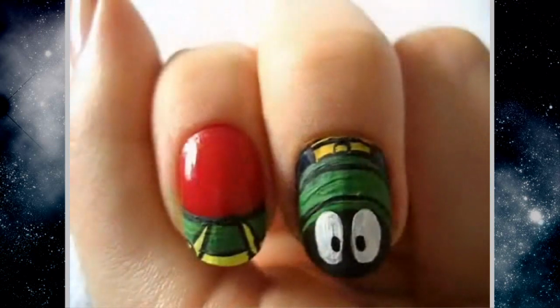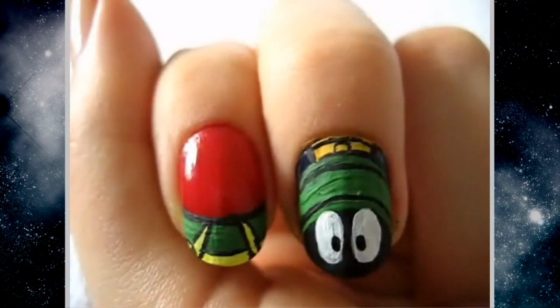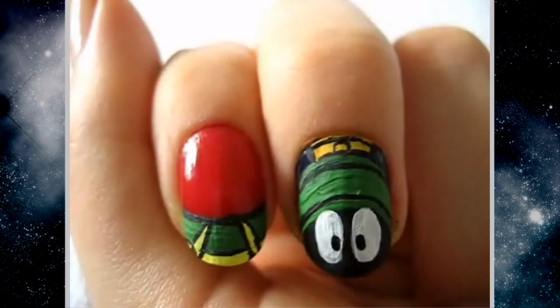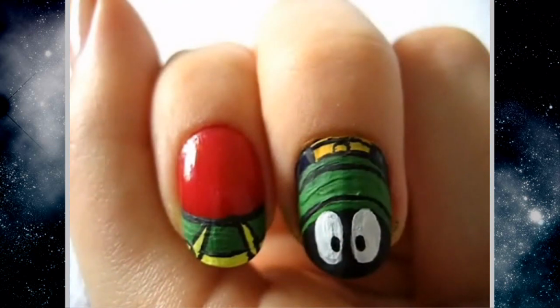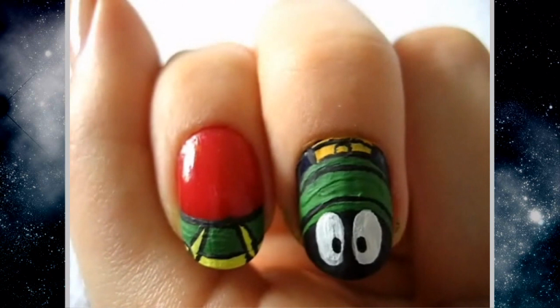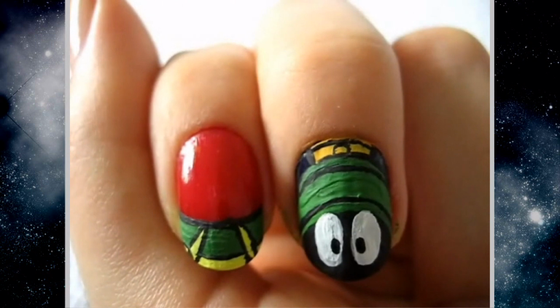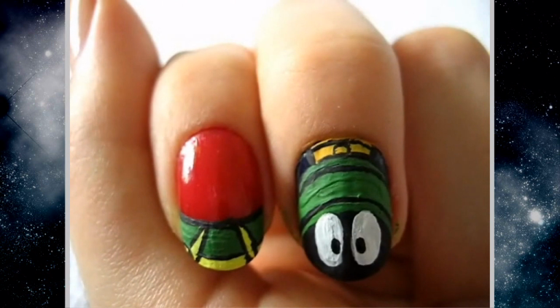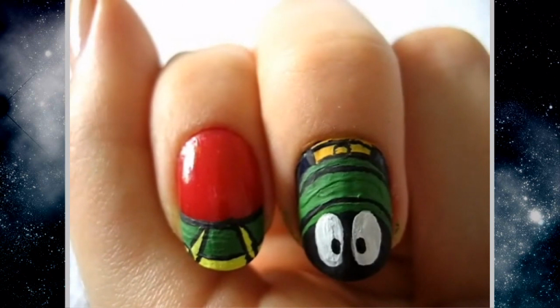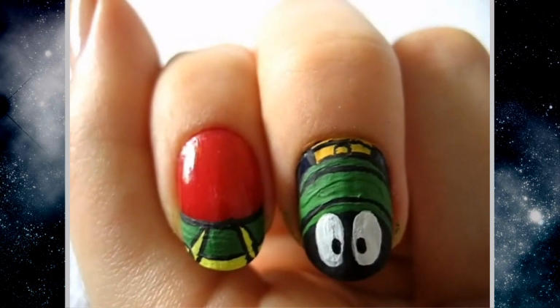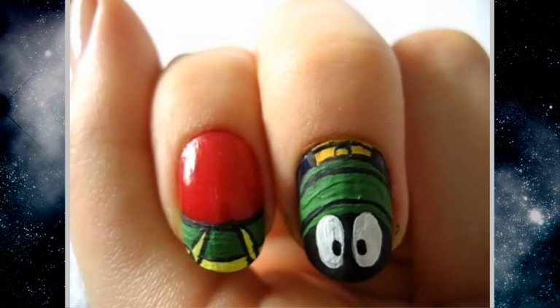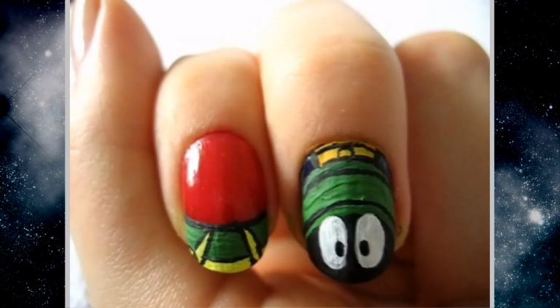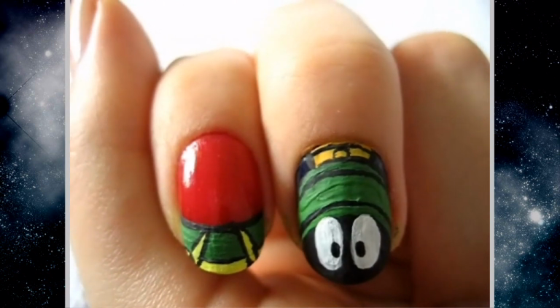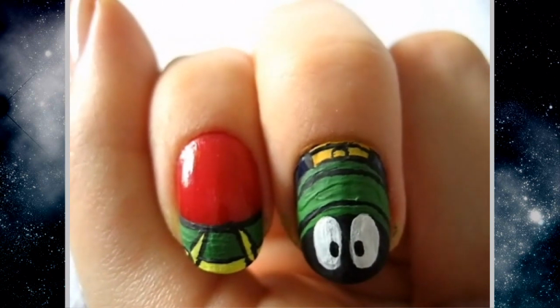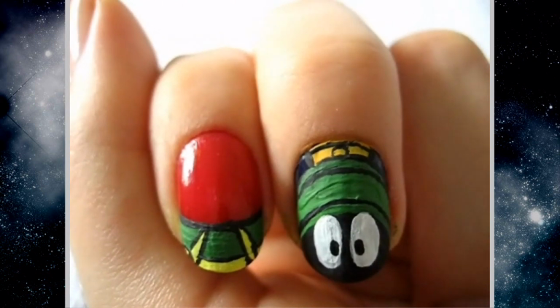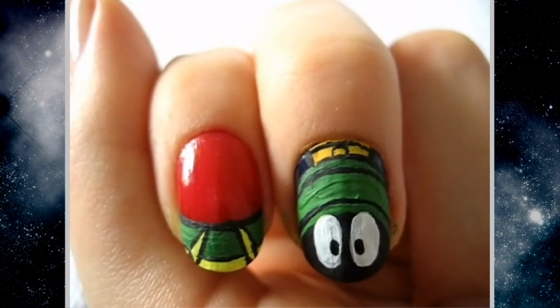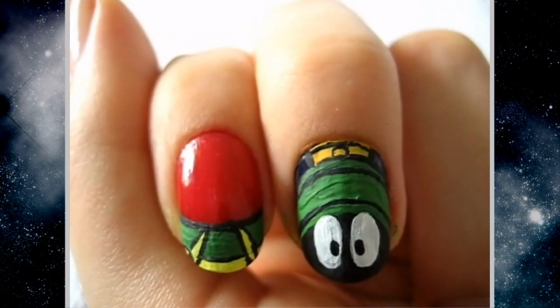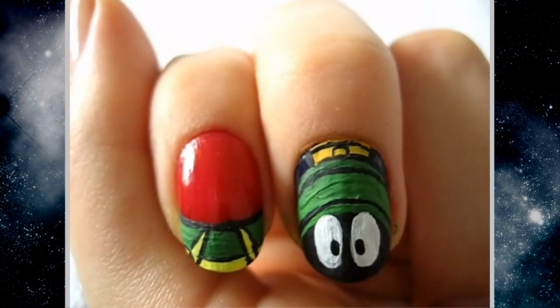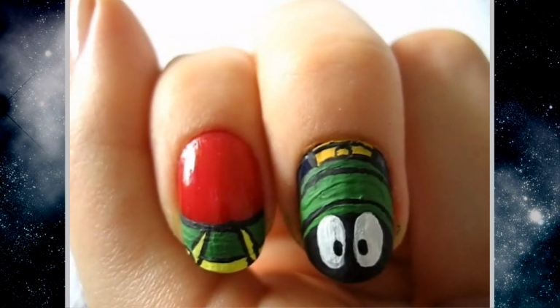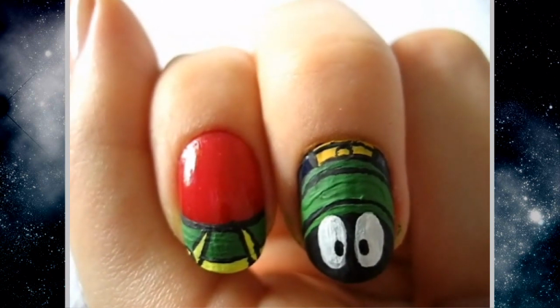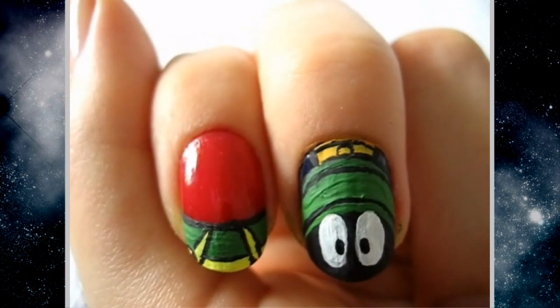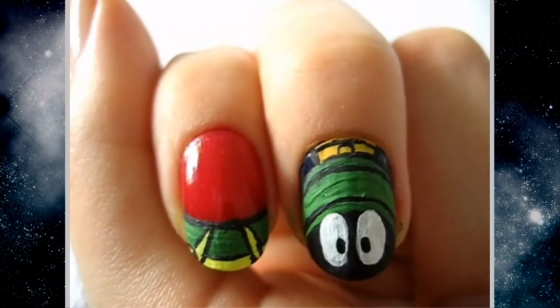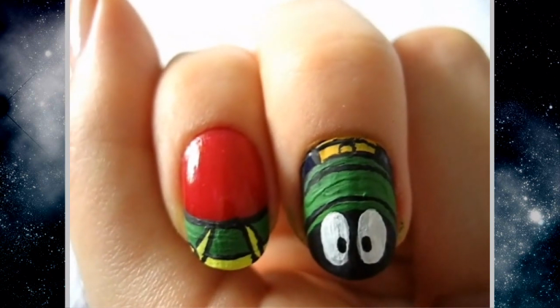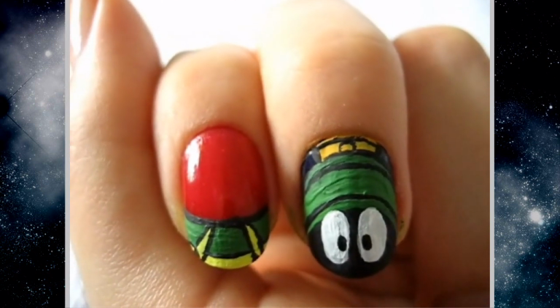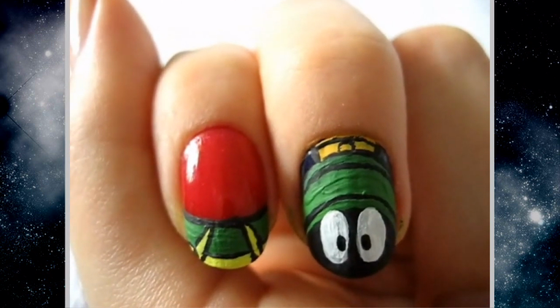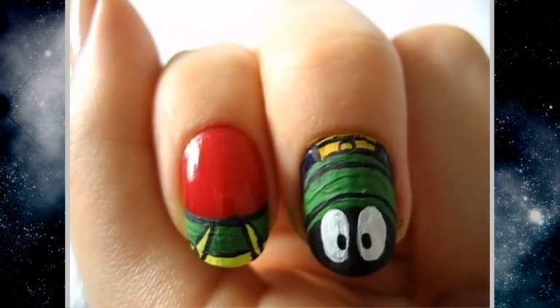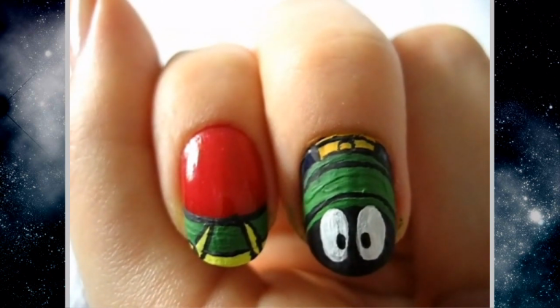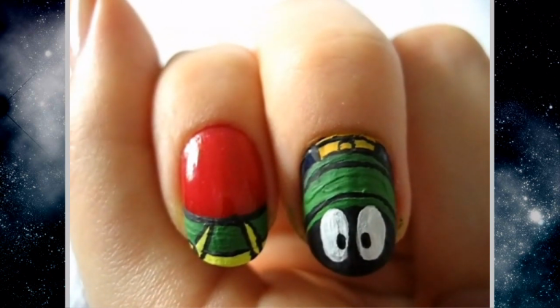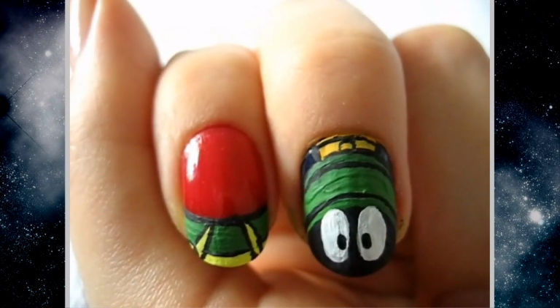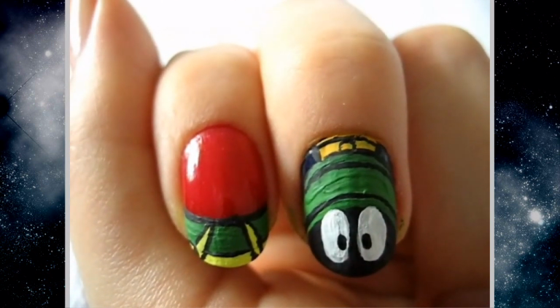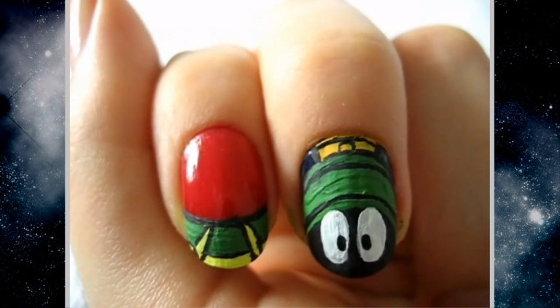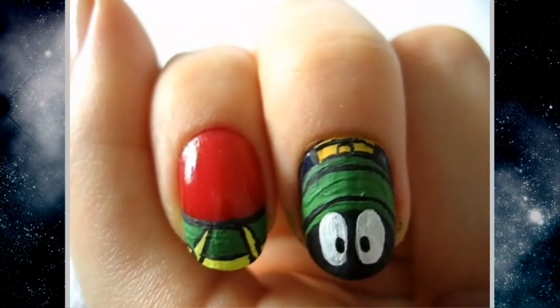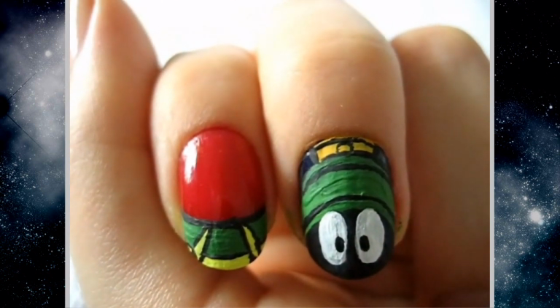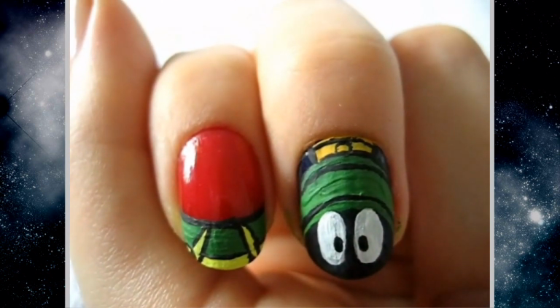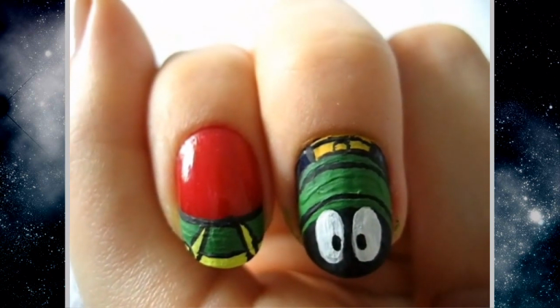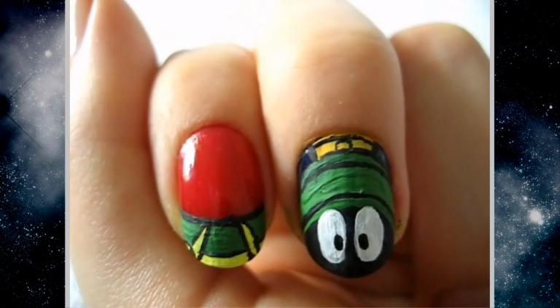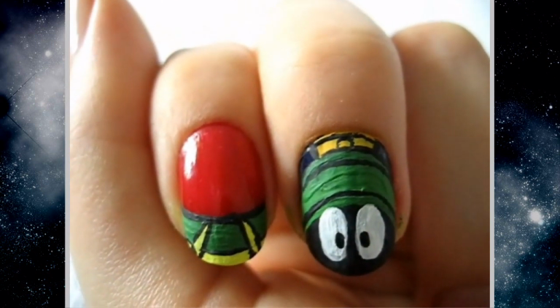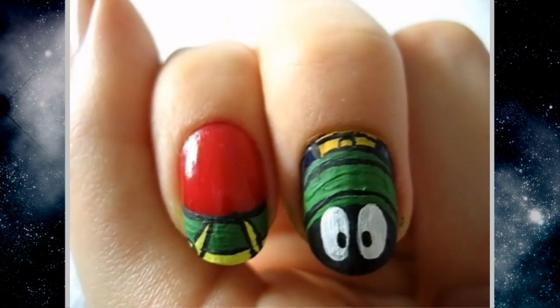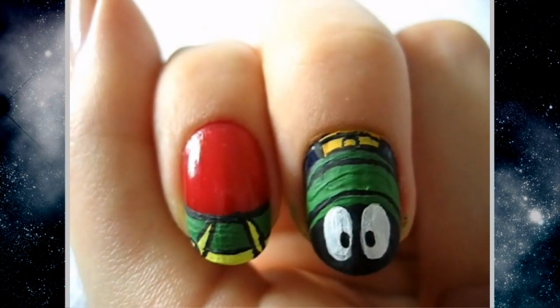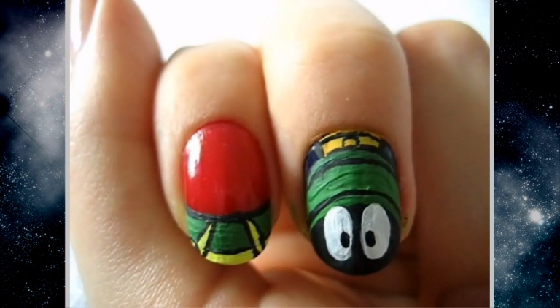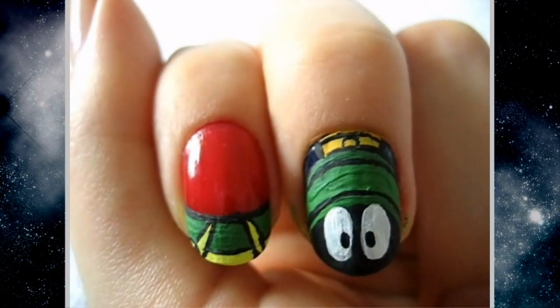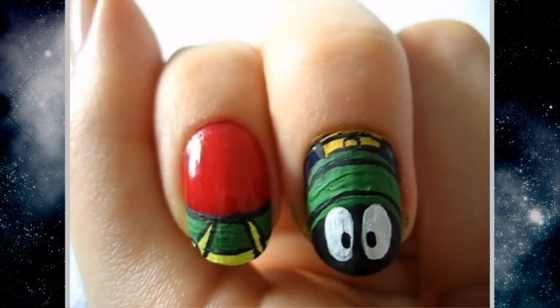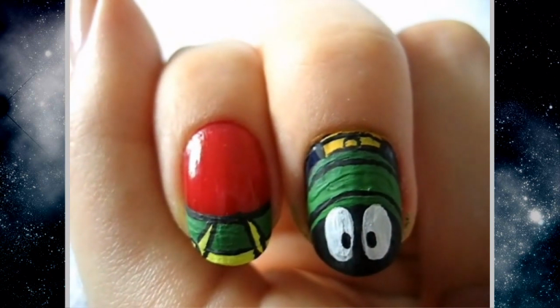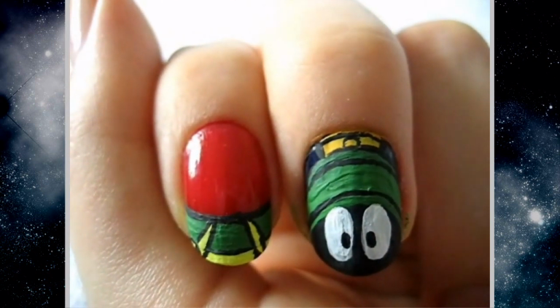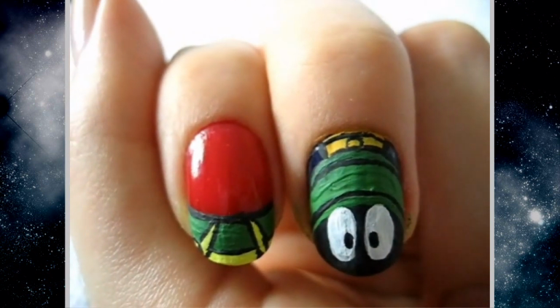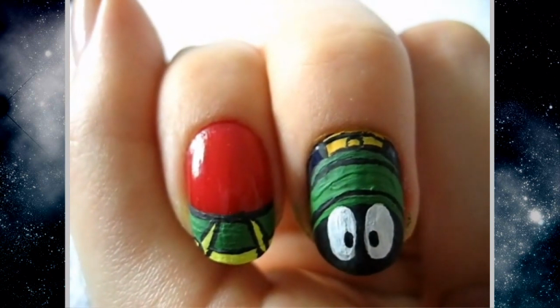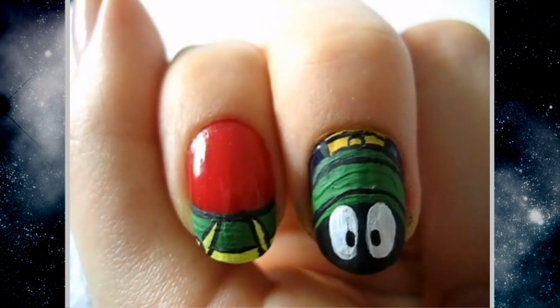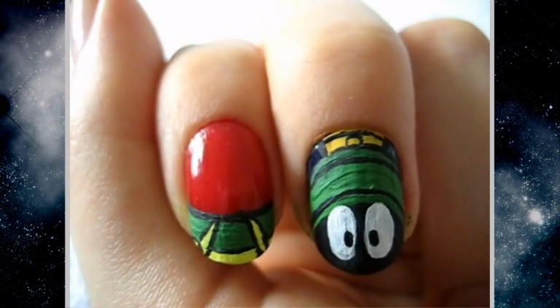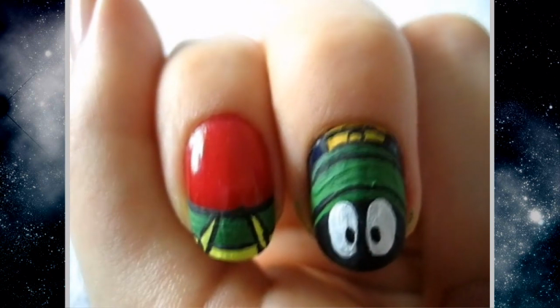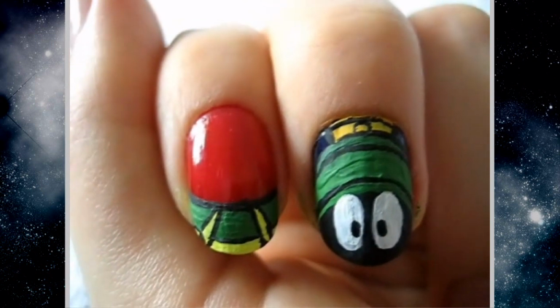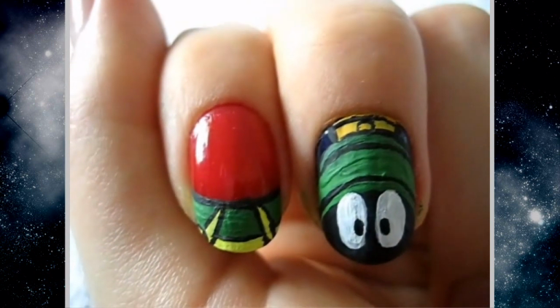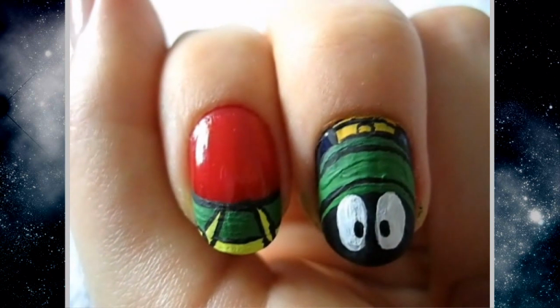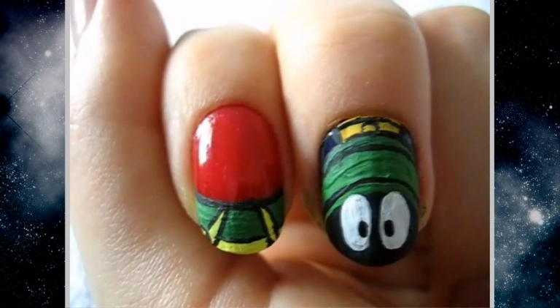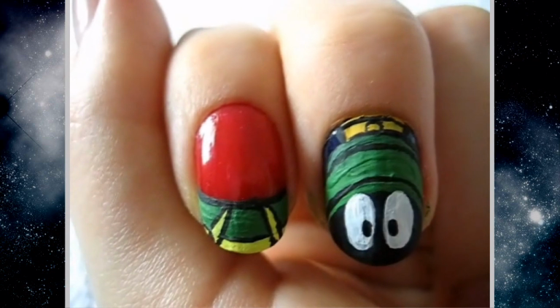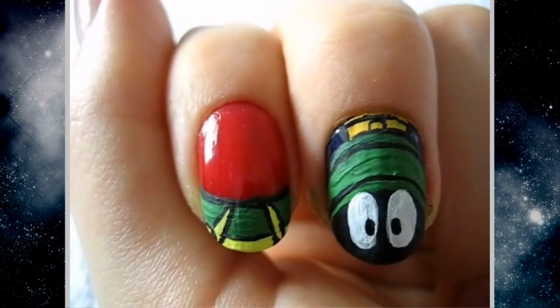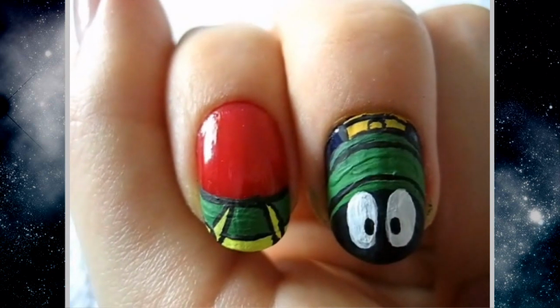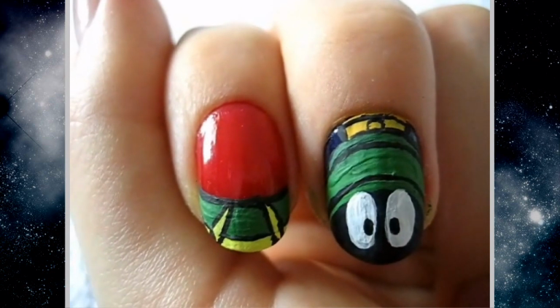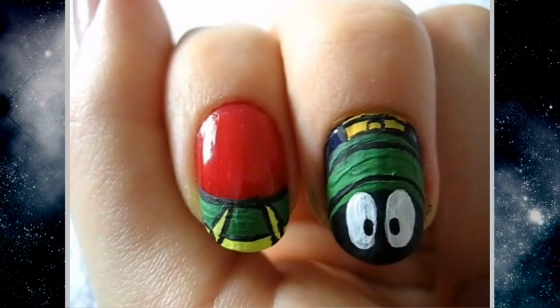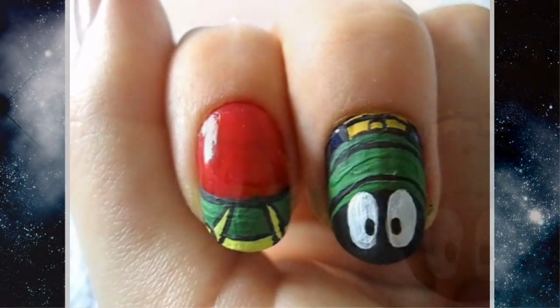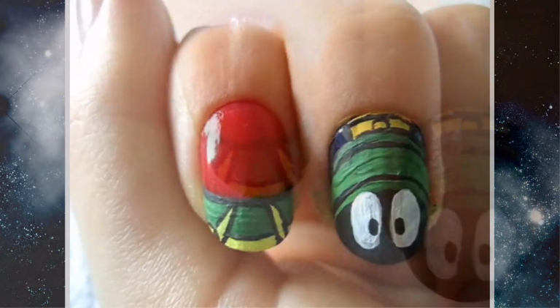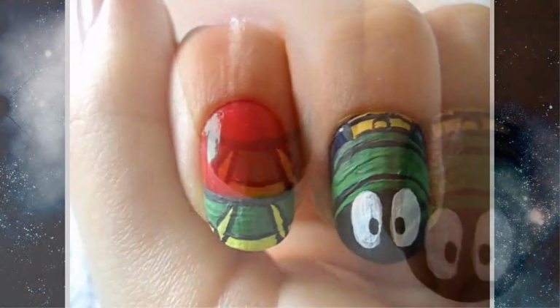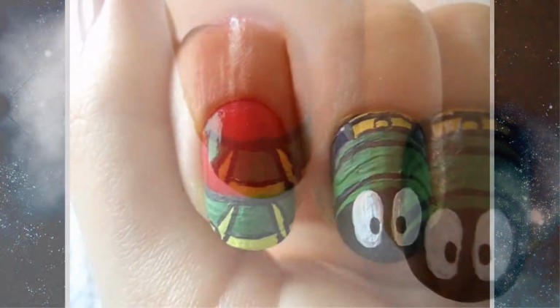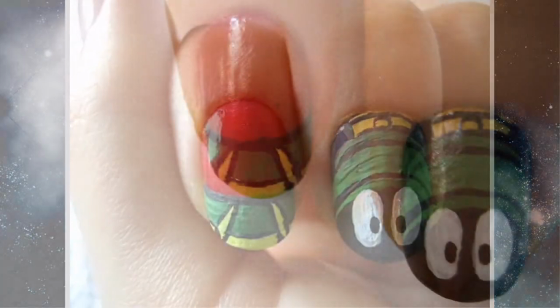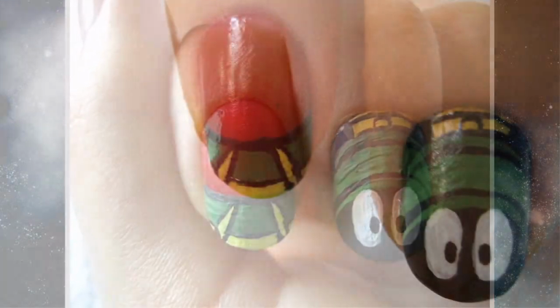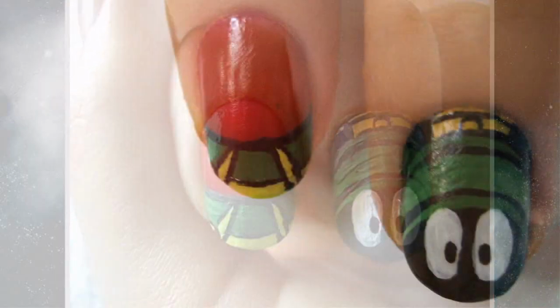And we're done. All you have to do is add a top coat and you'll have Marvin the Martian nails. I hope you guys enjoy this and have a great day.